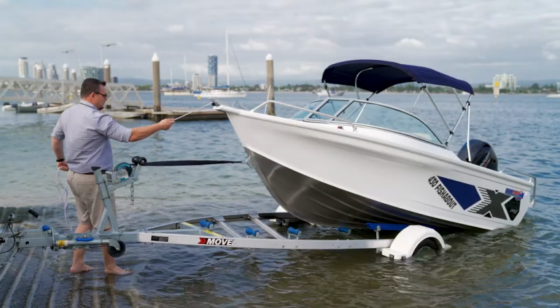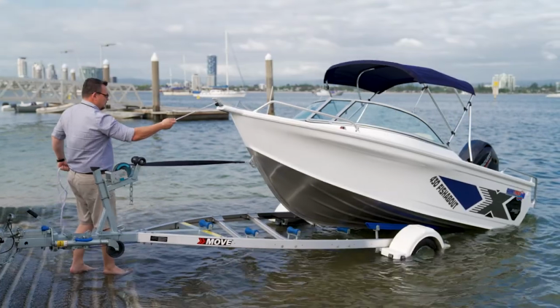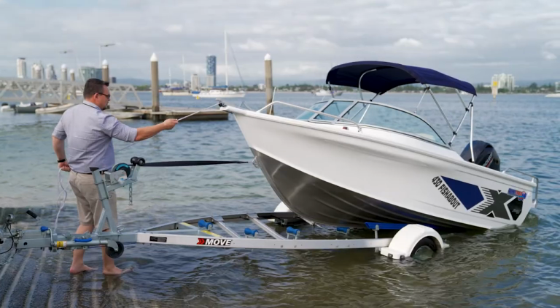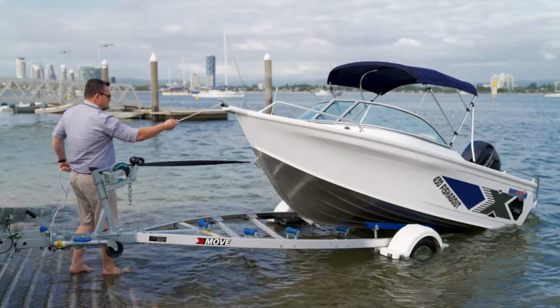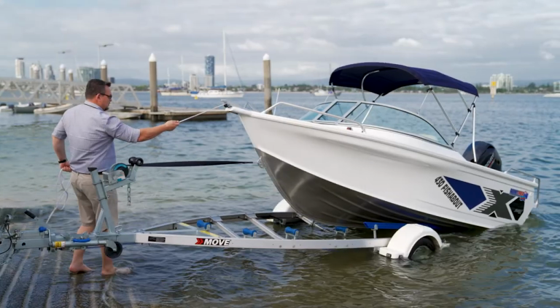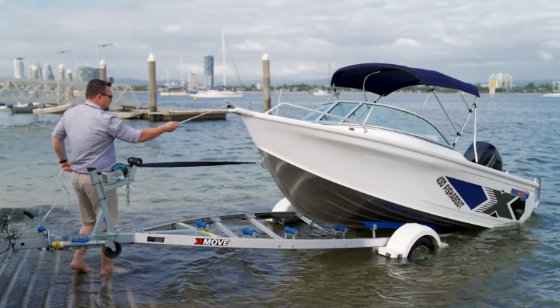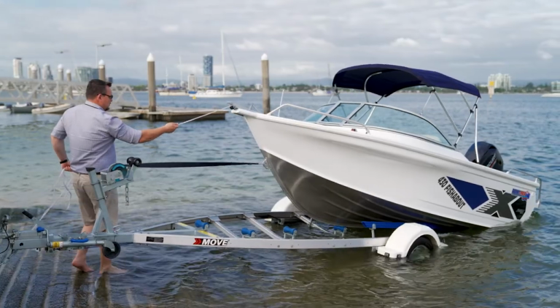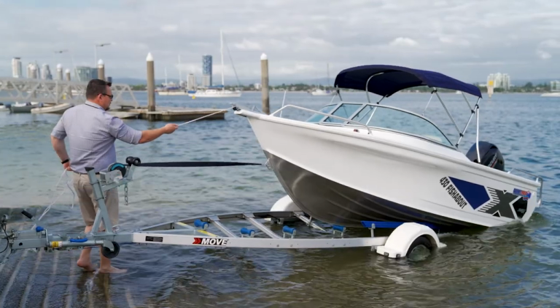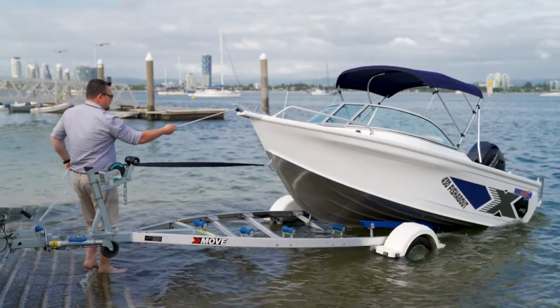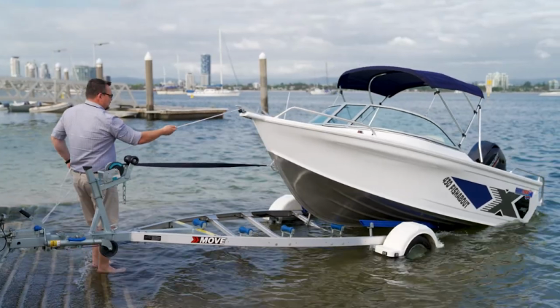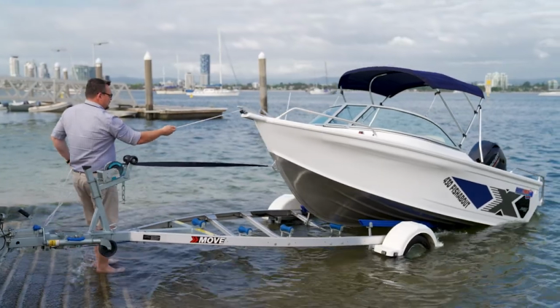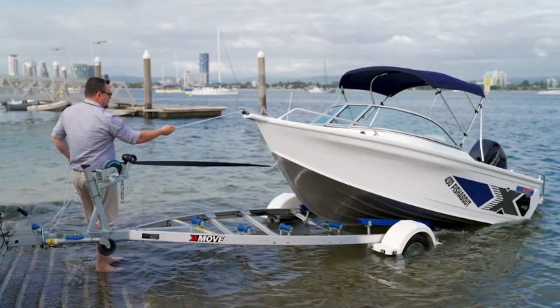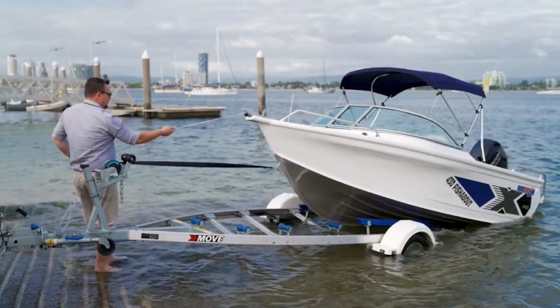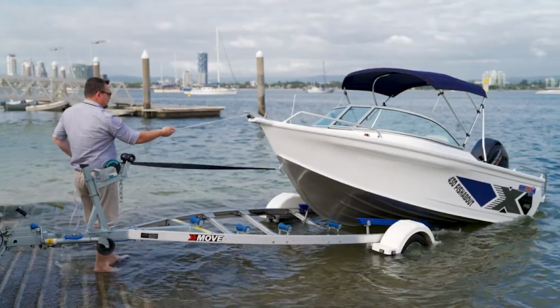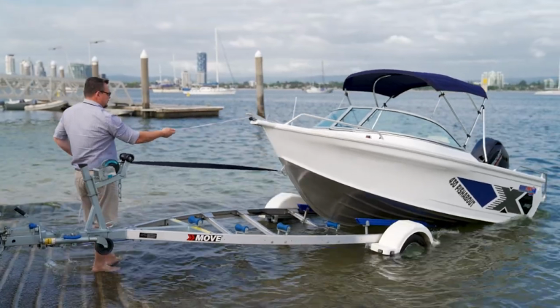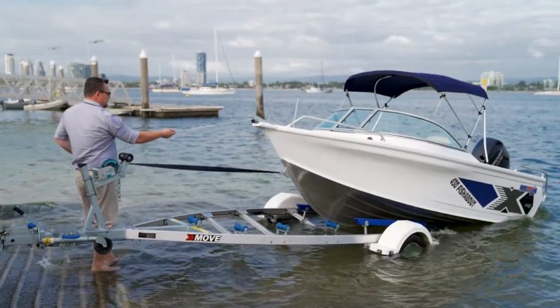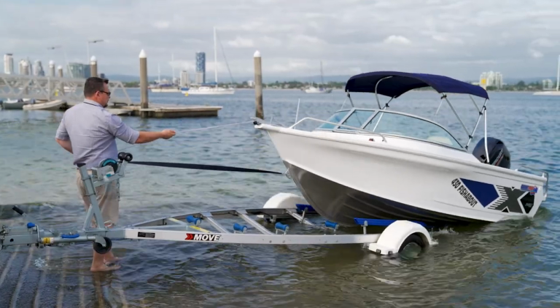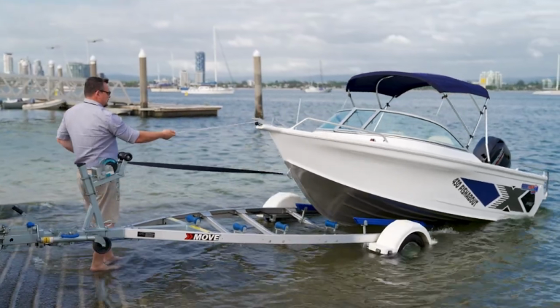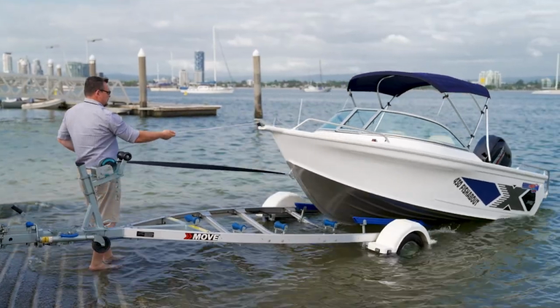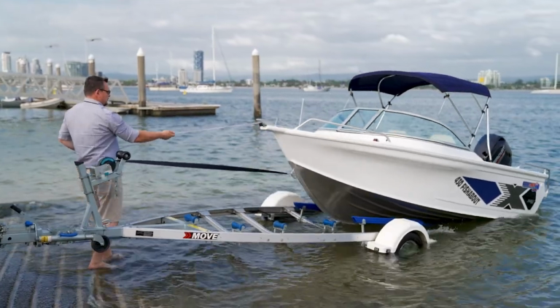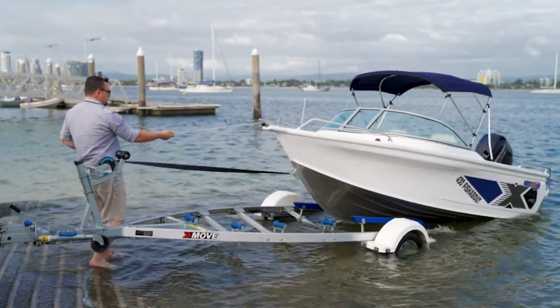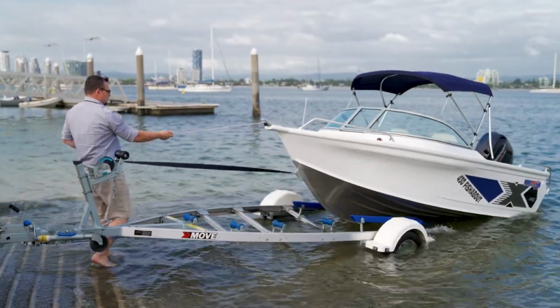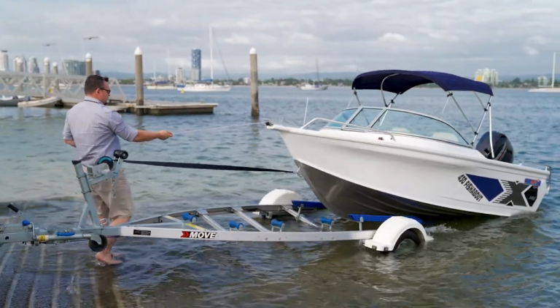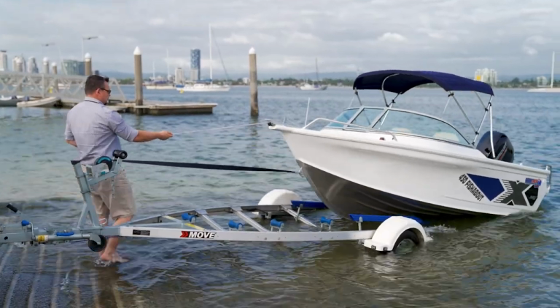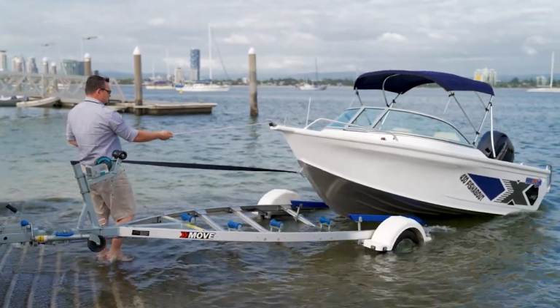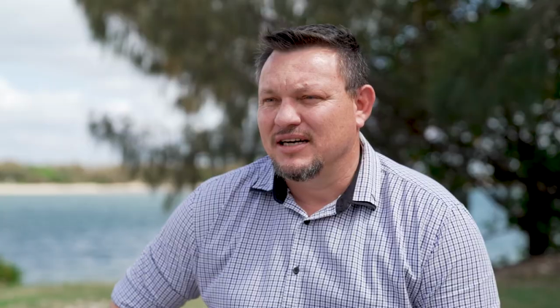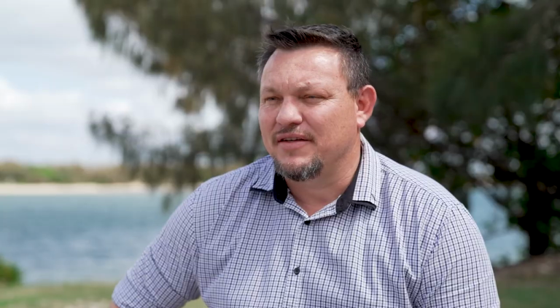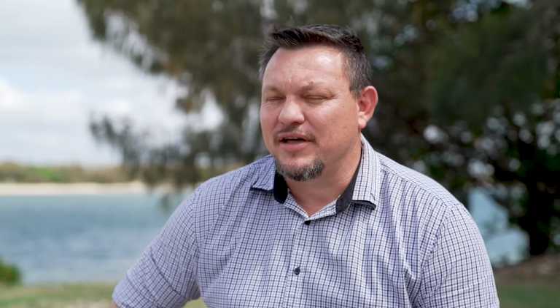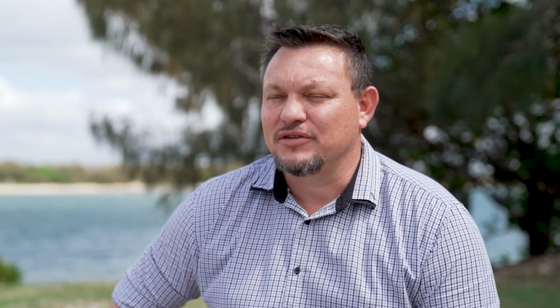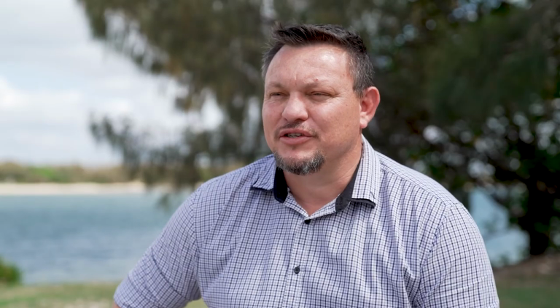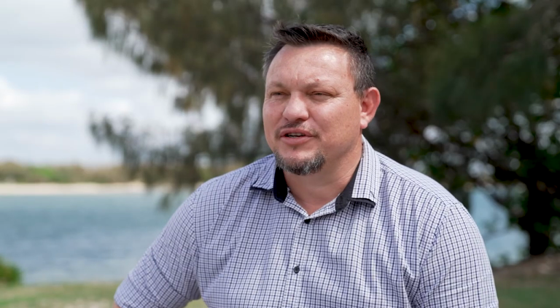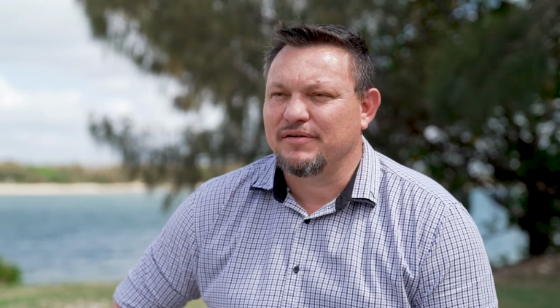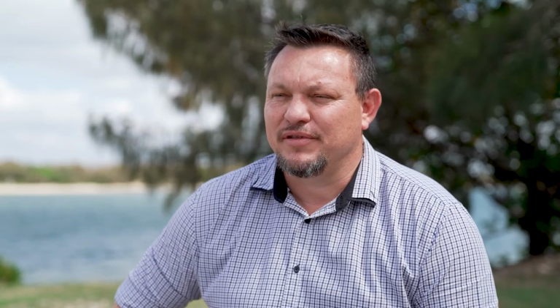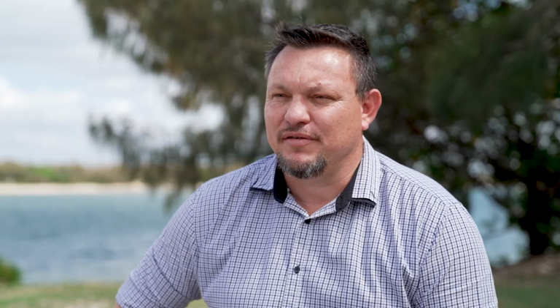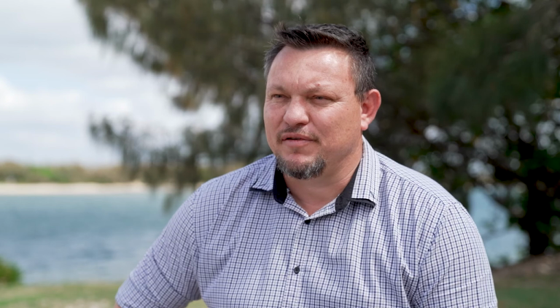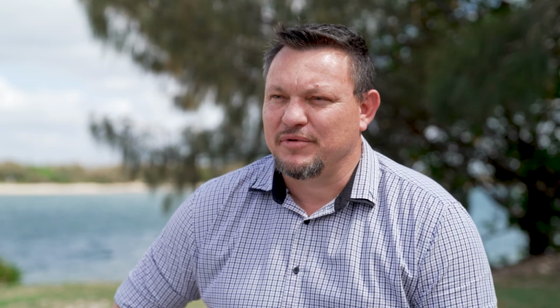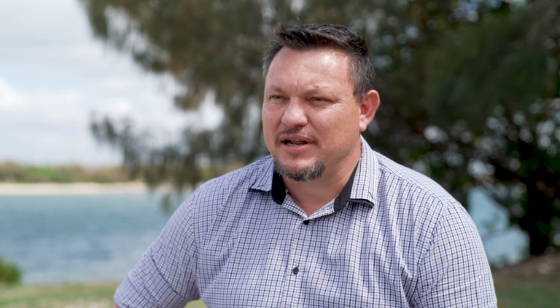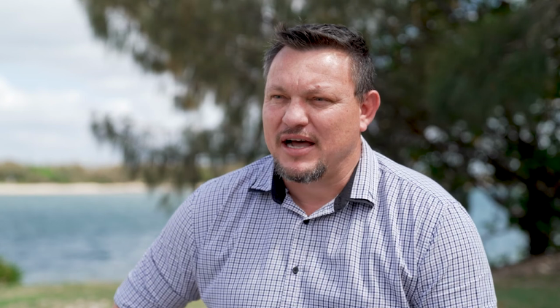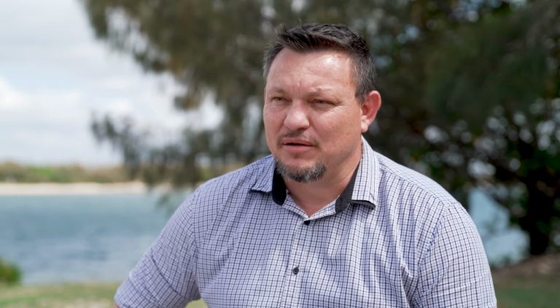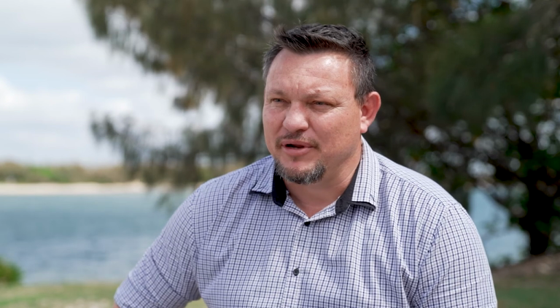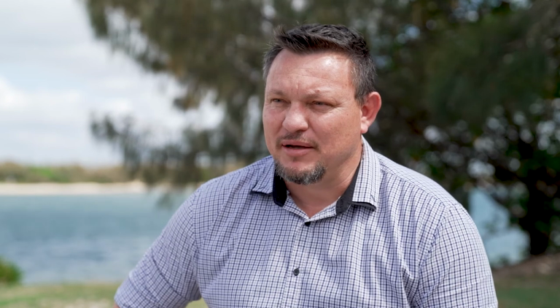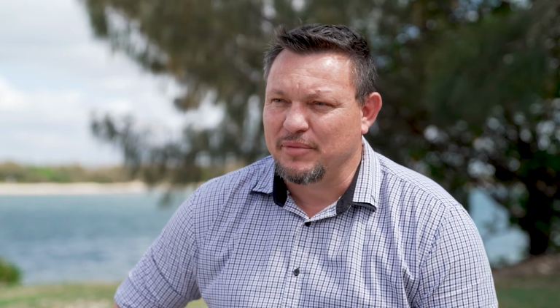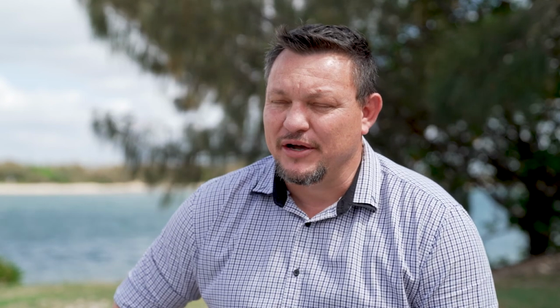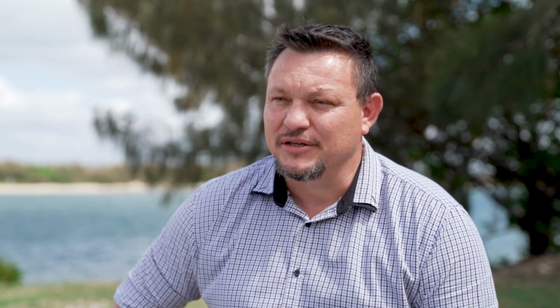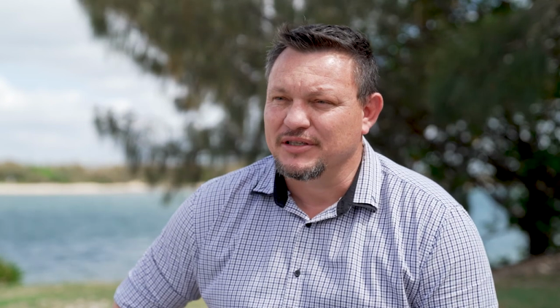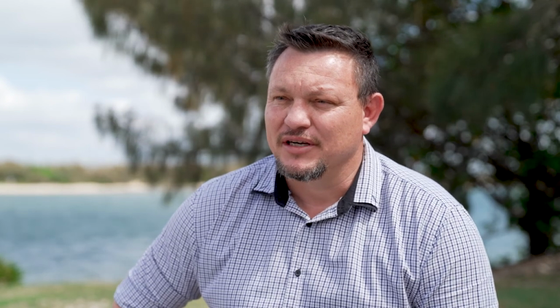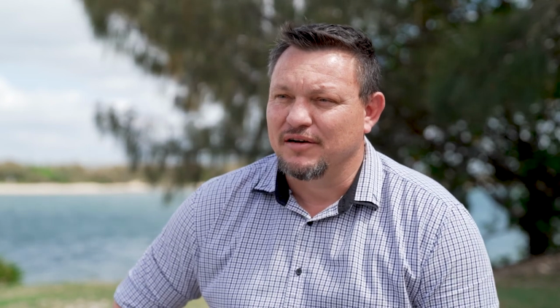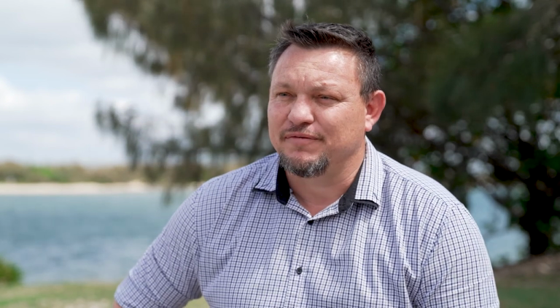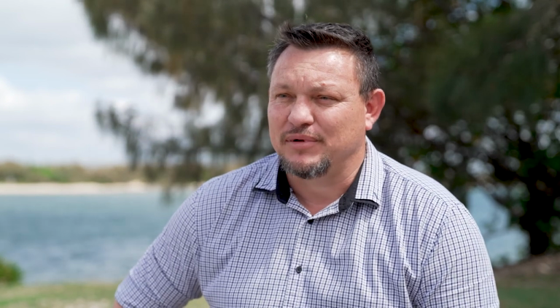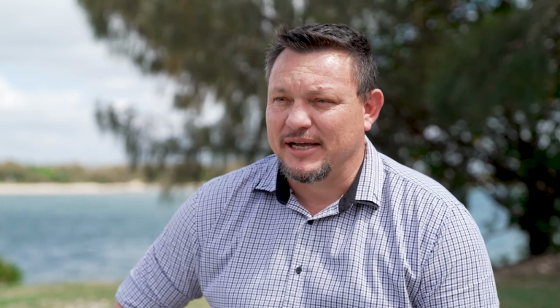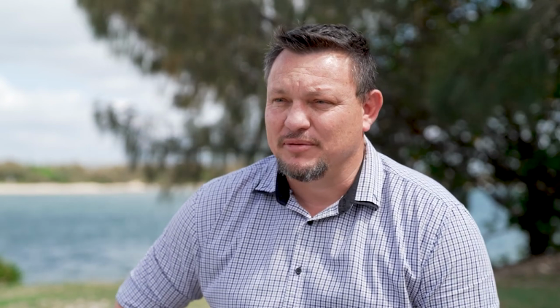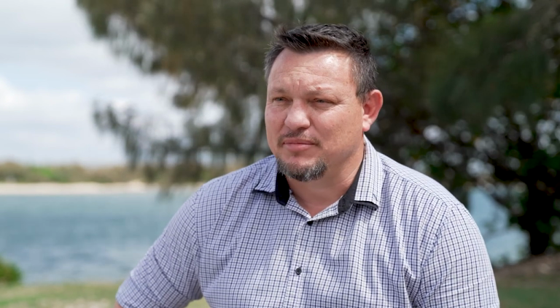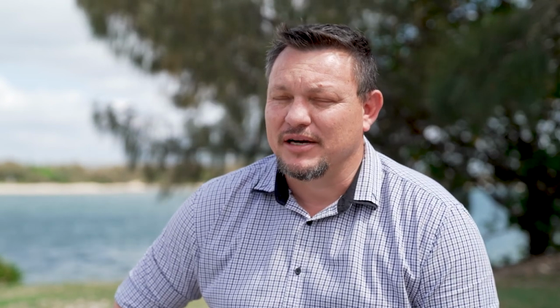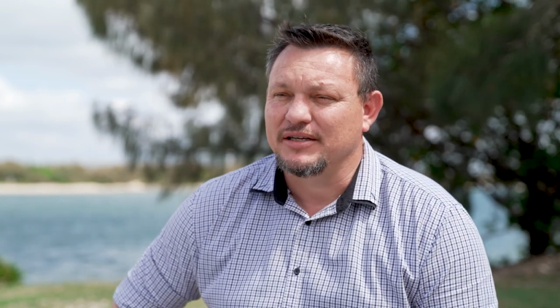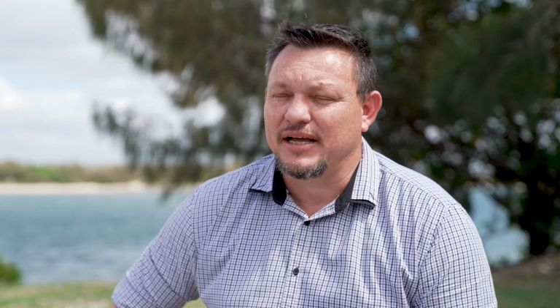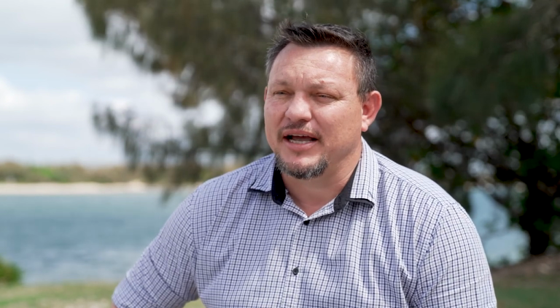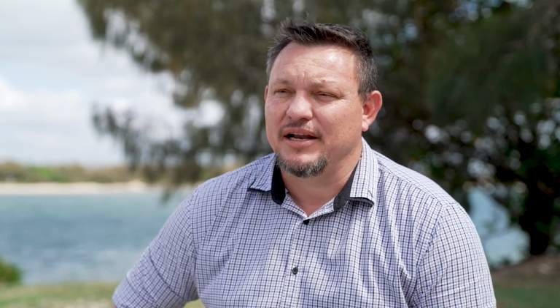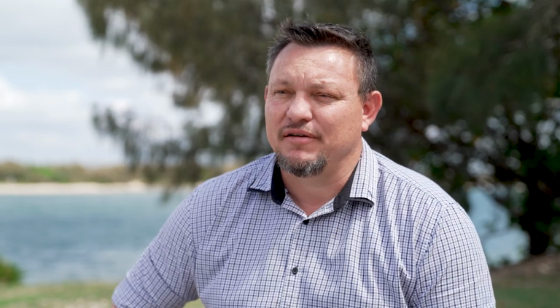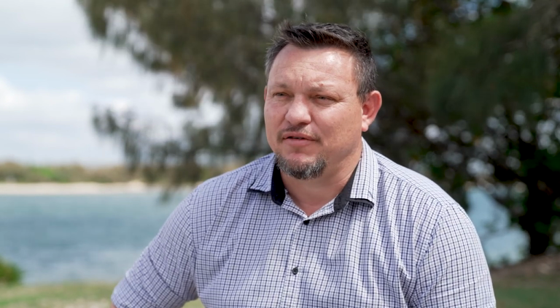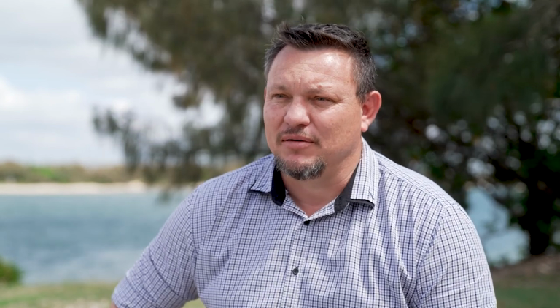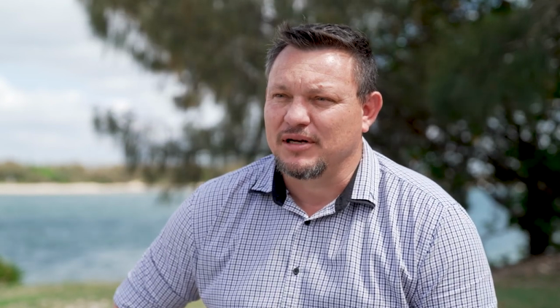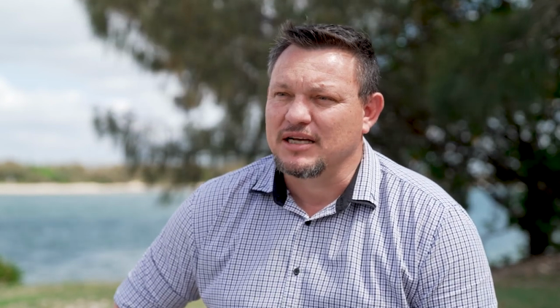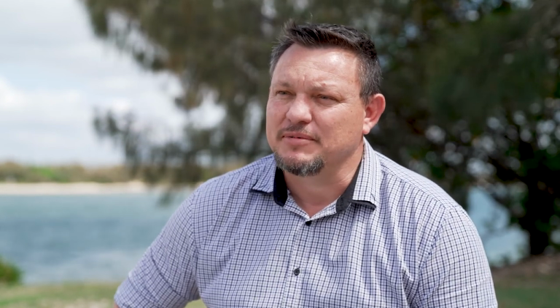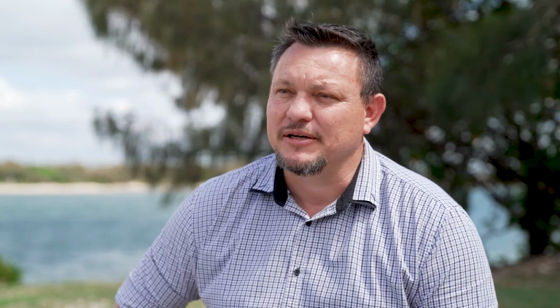Moove produces over 30 models of trailer and that'll suit everything from an aluminium boat, a plate boat and a fiberglass boat.